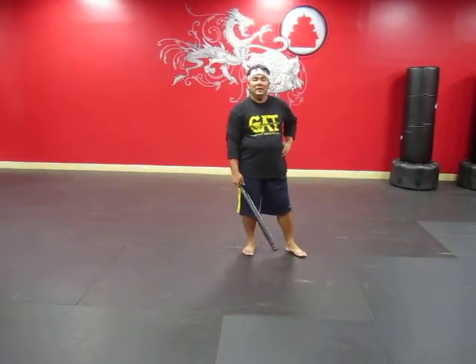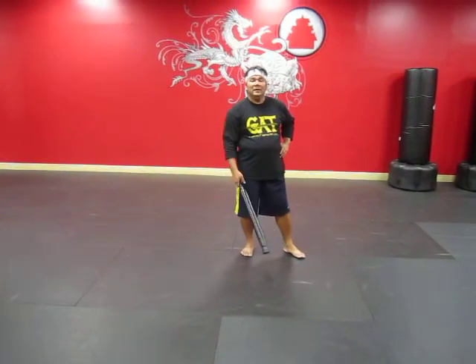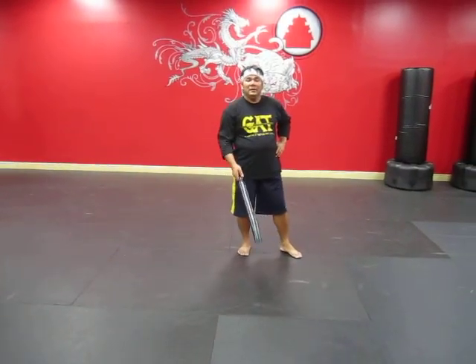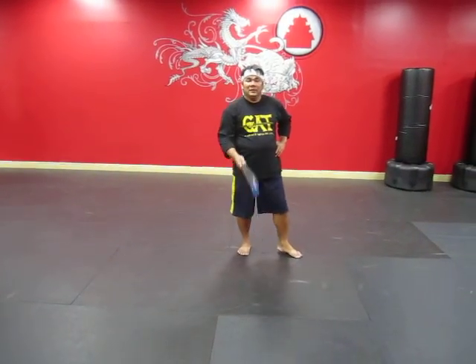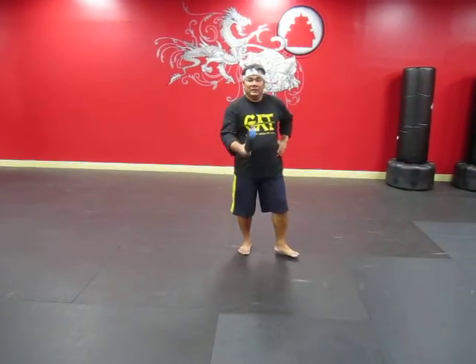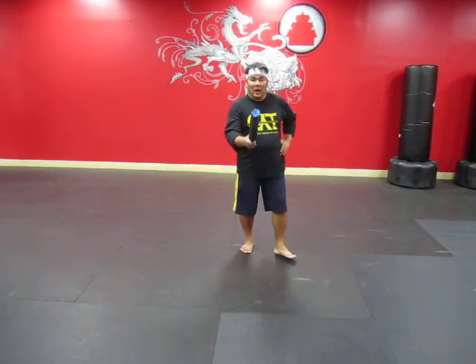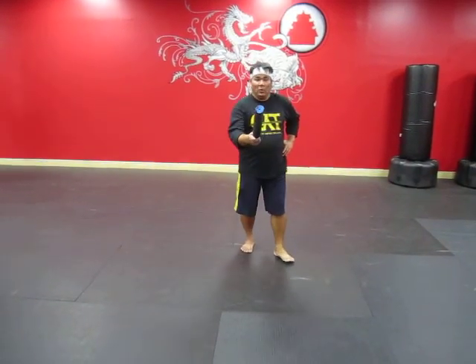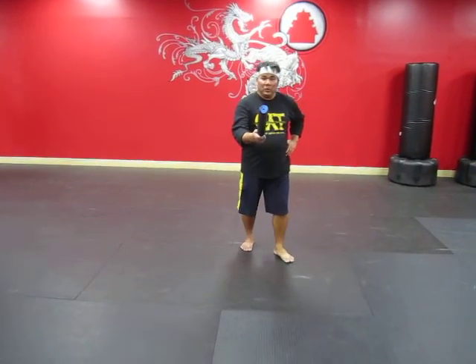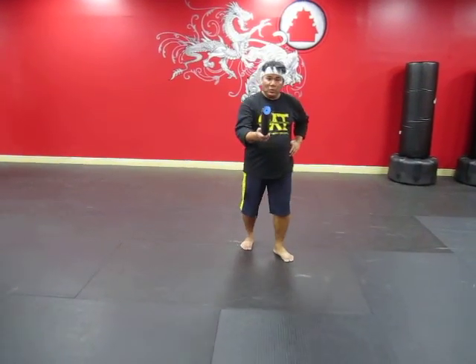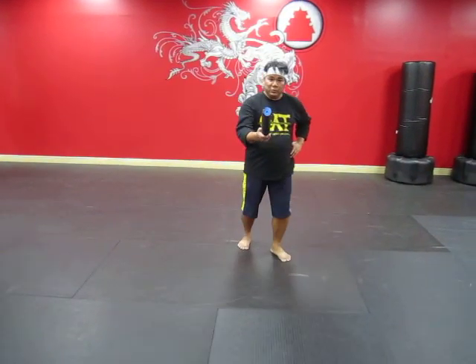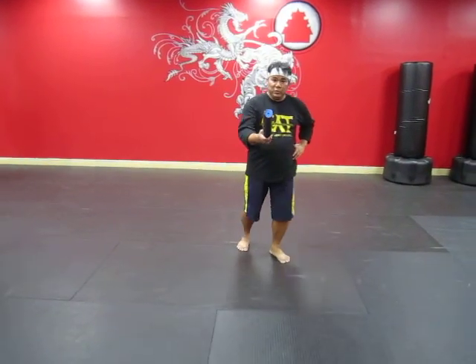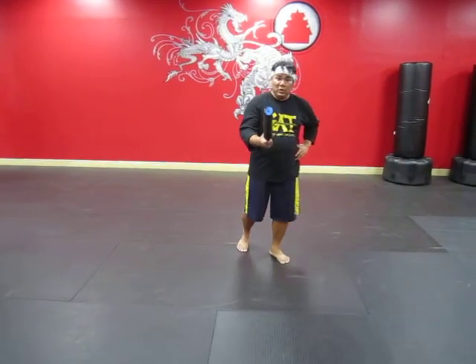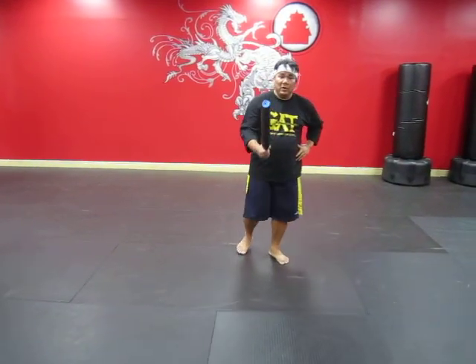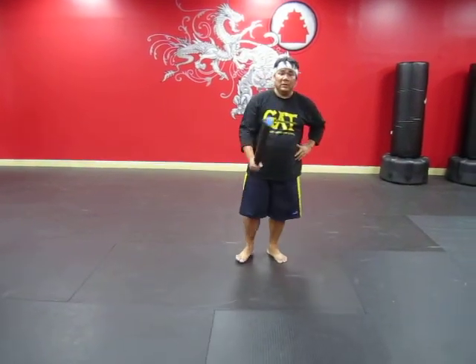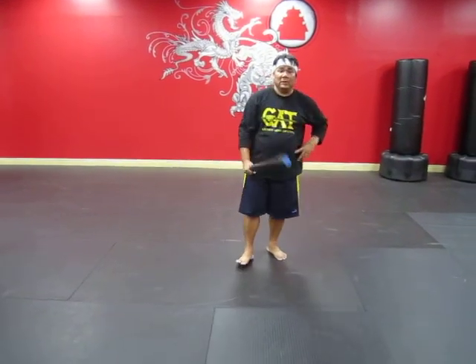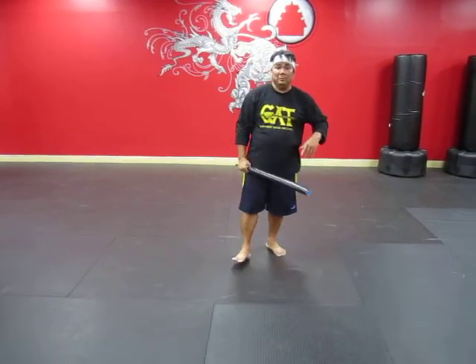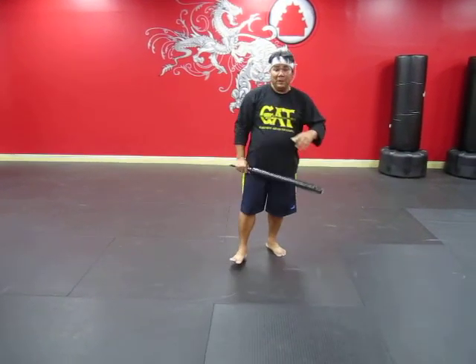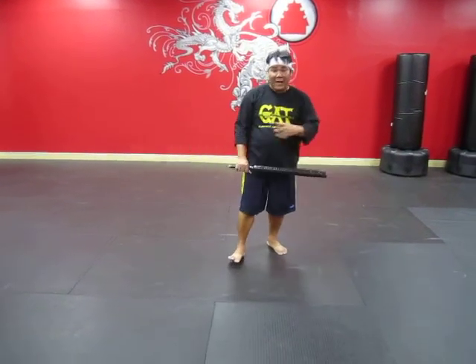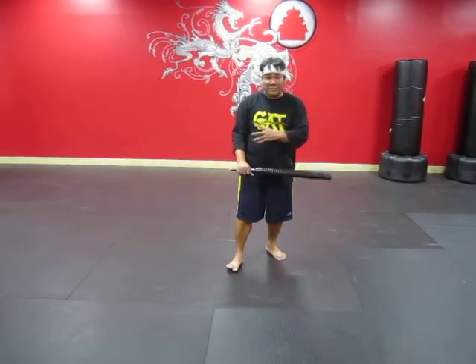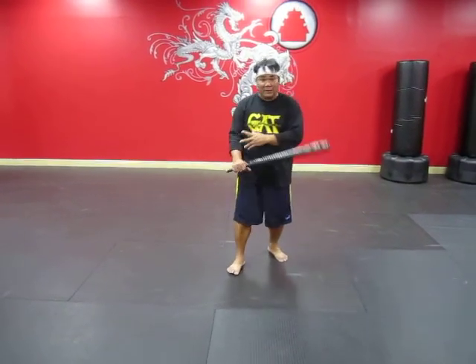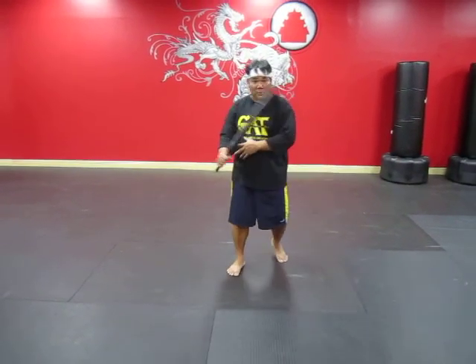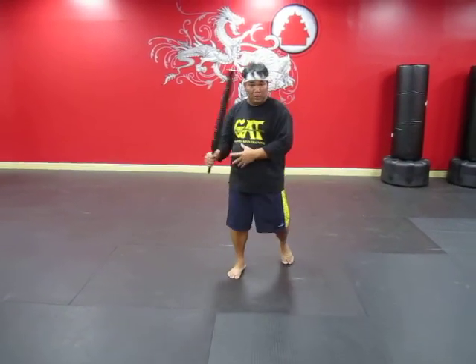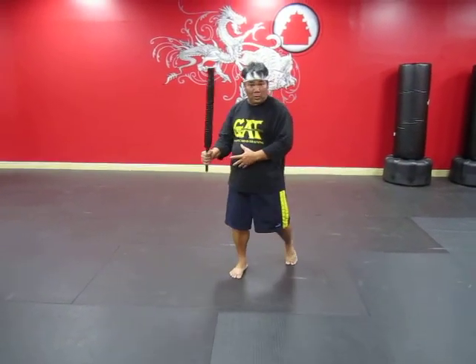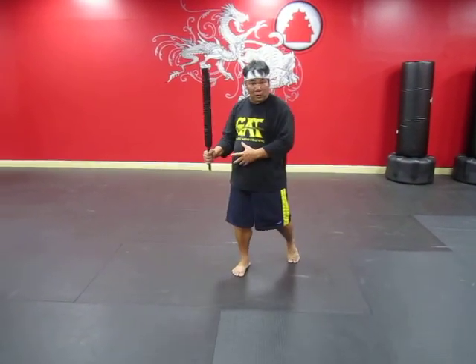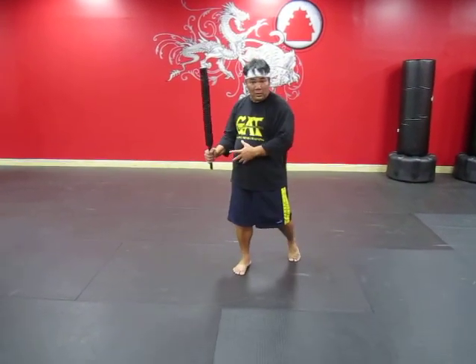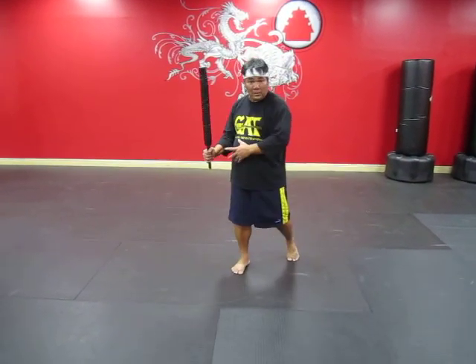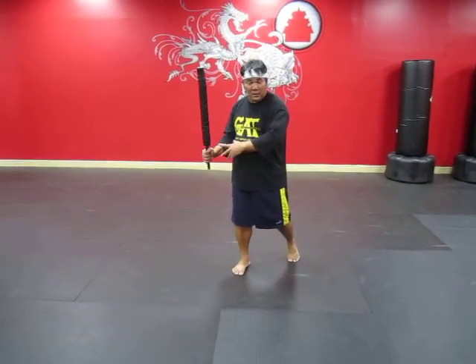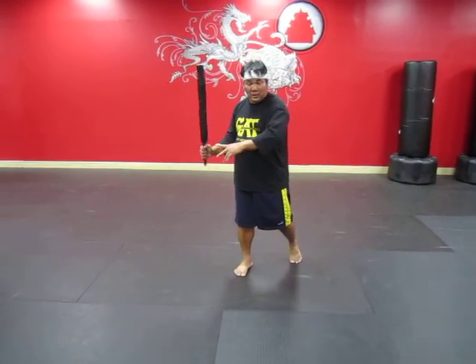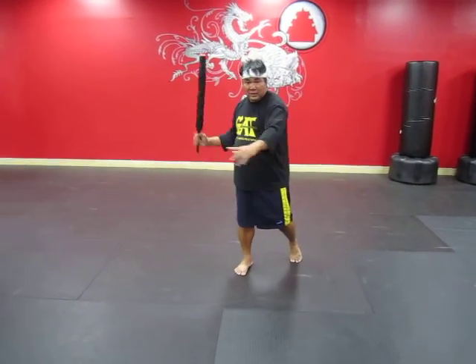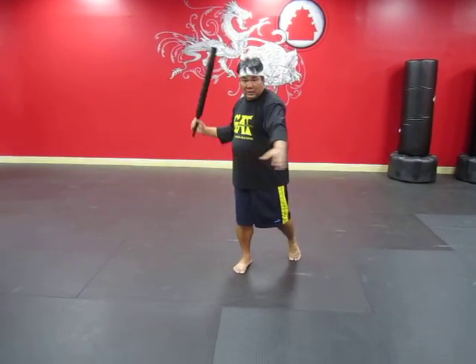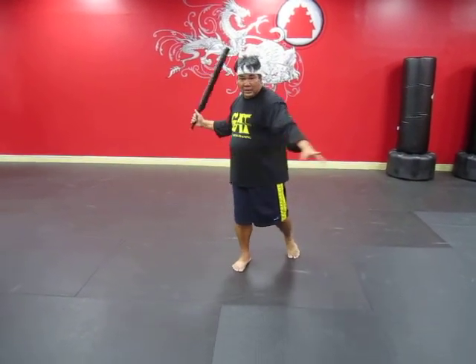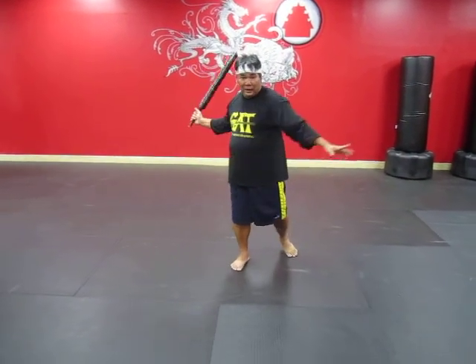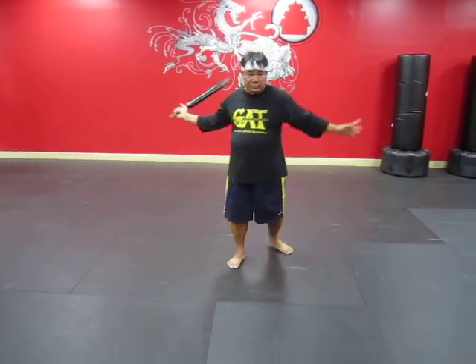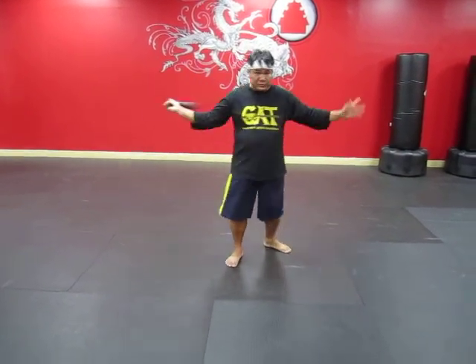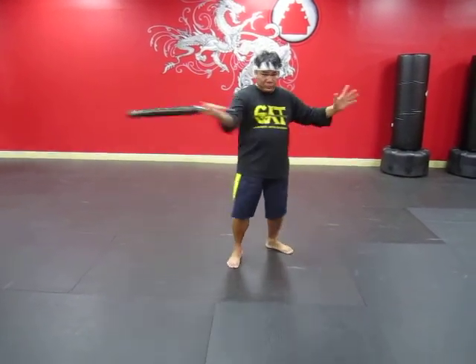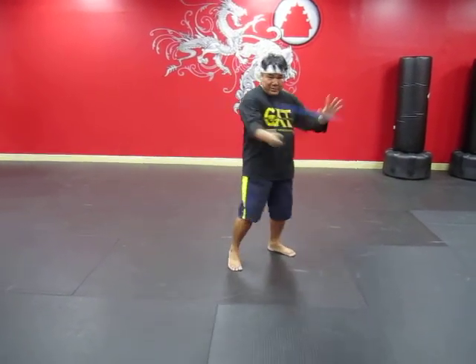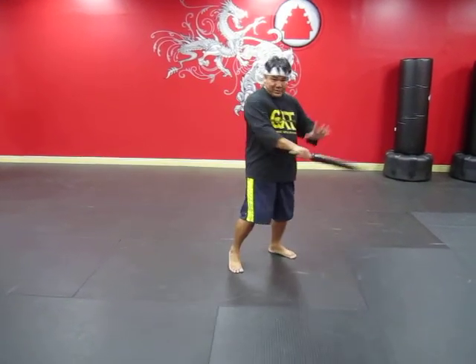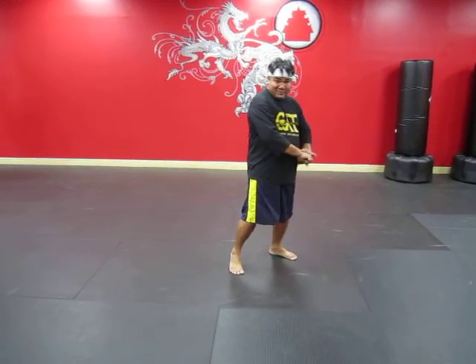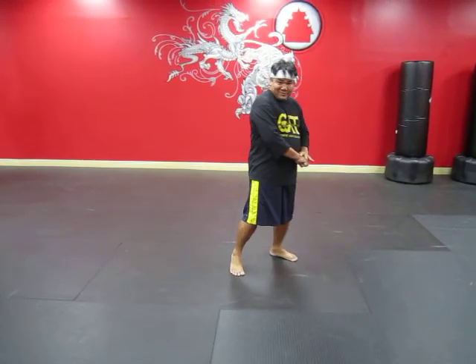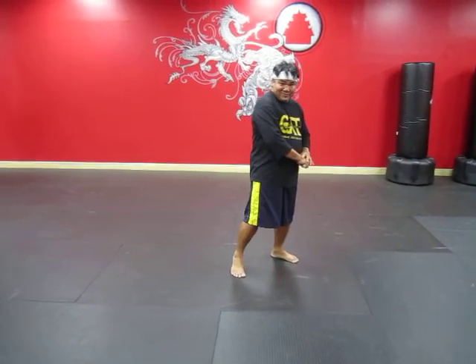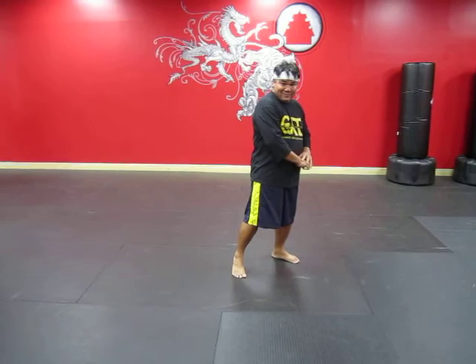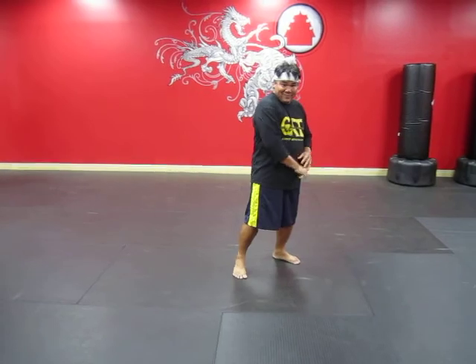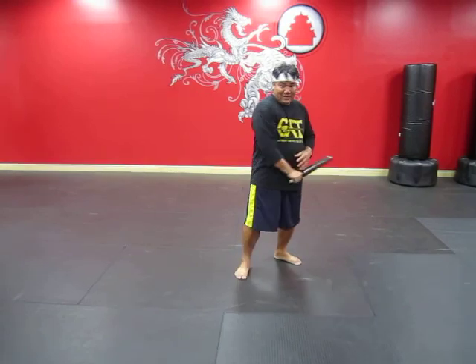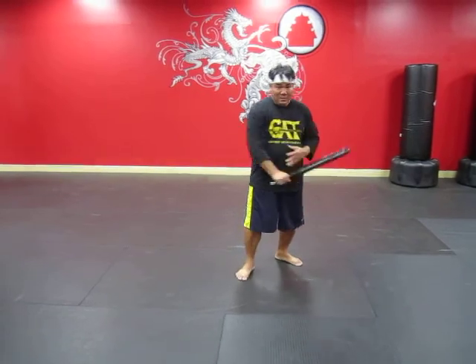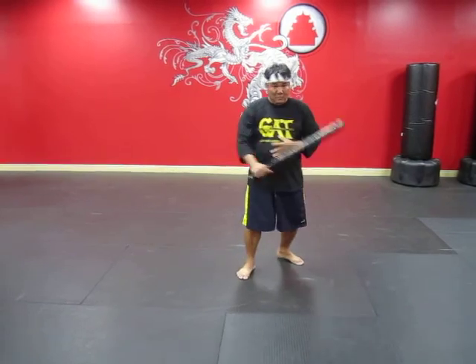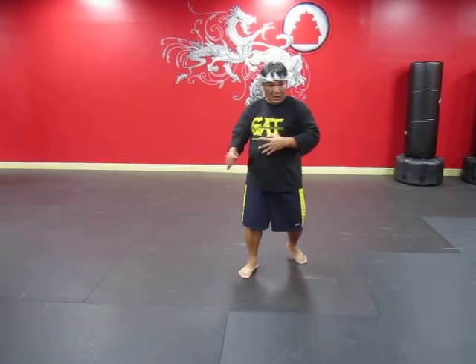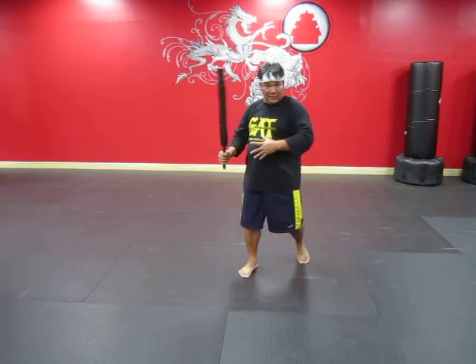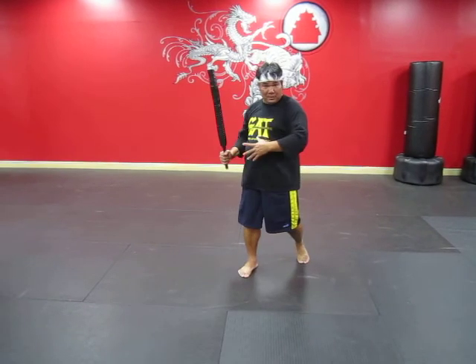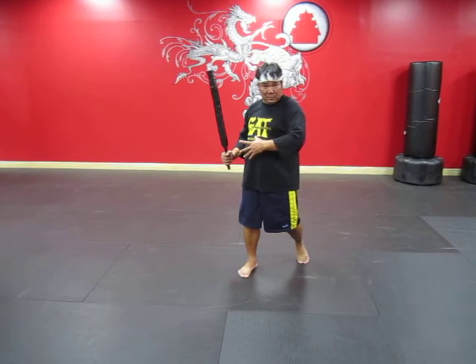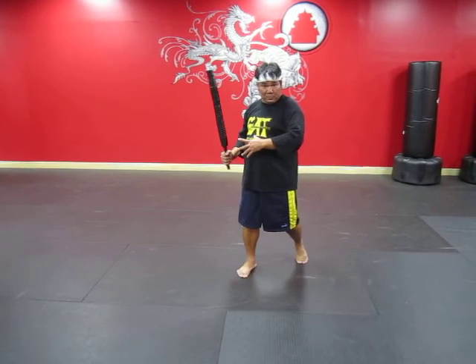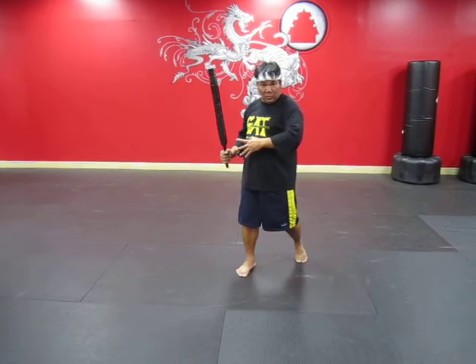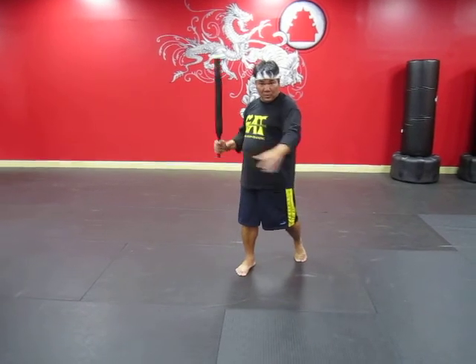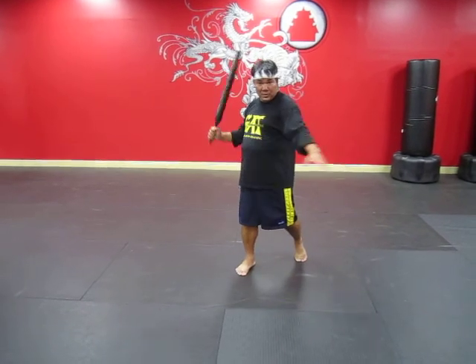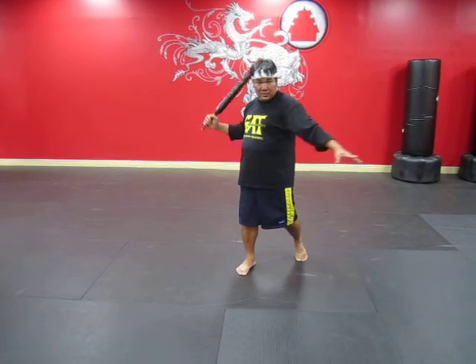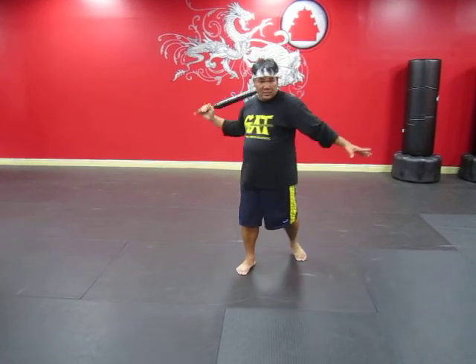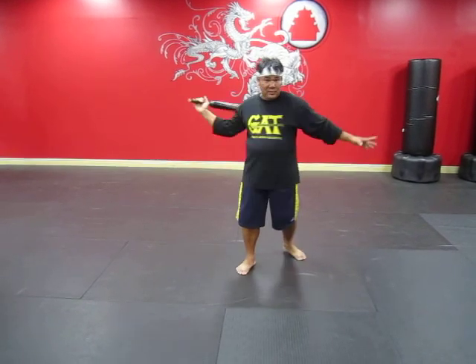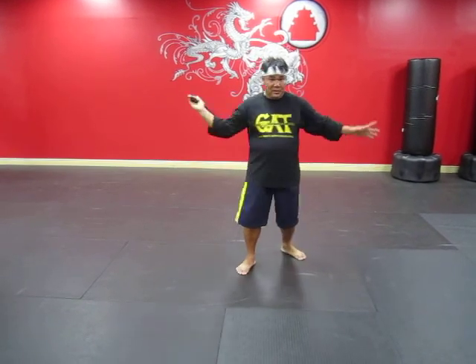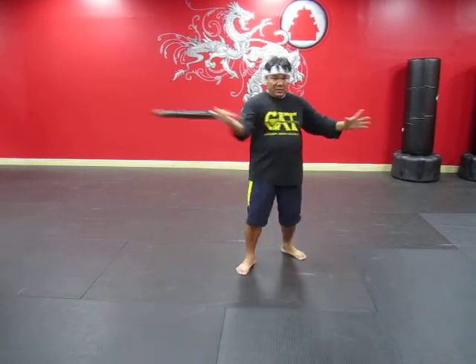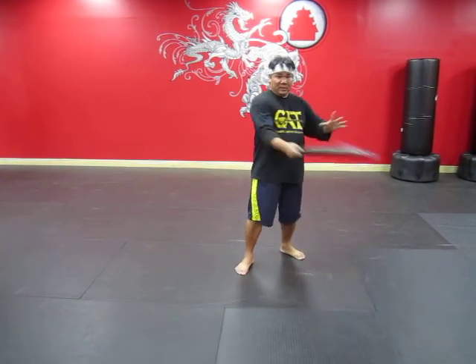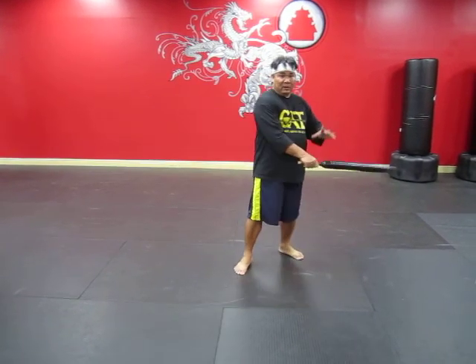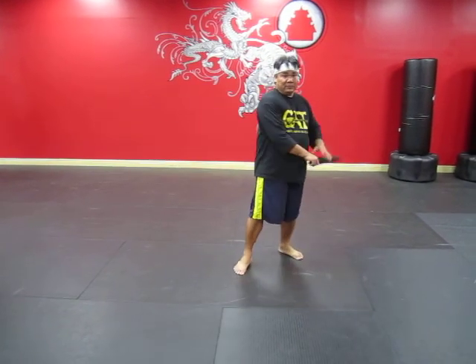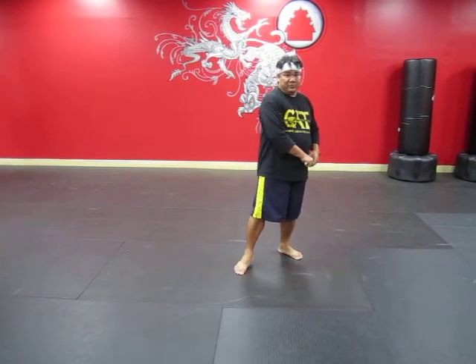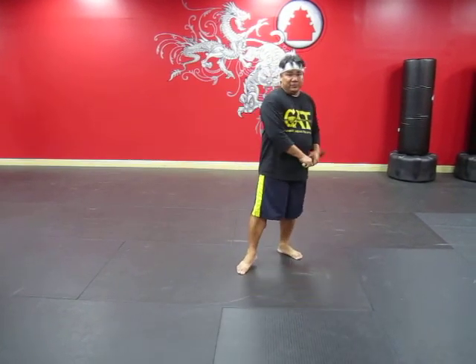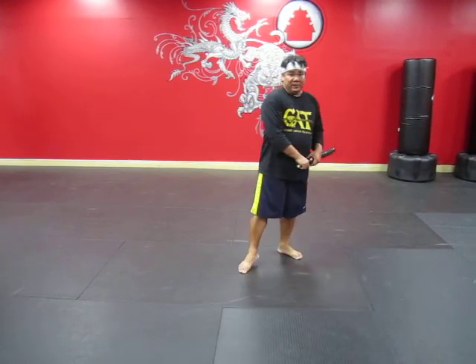Now we'll go to block number 4, counter 3. Block number 4, counter 3.